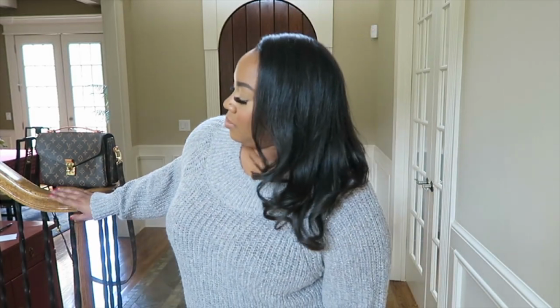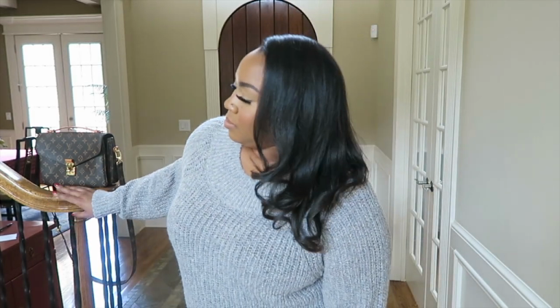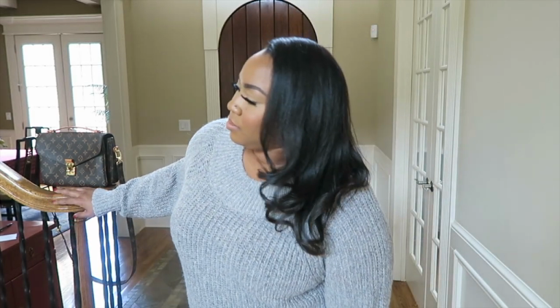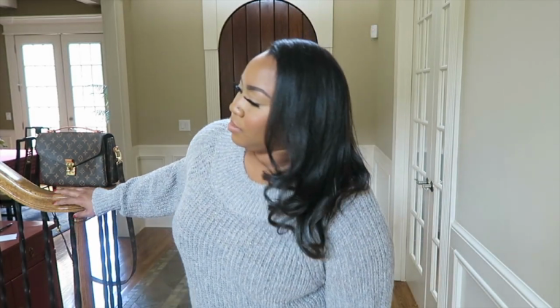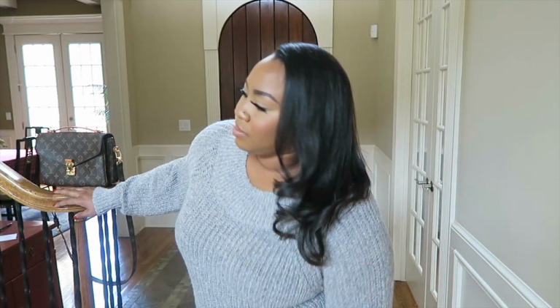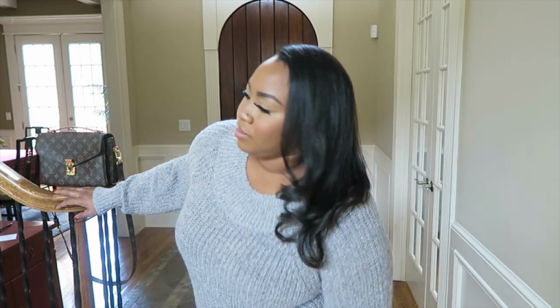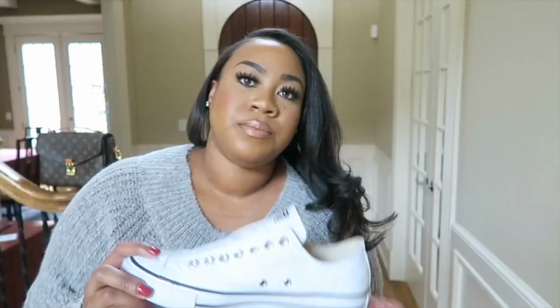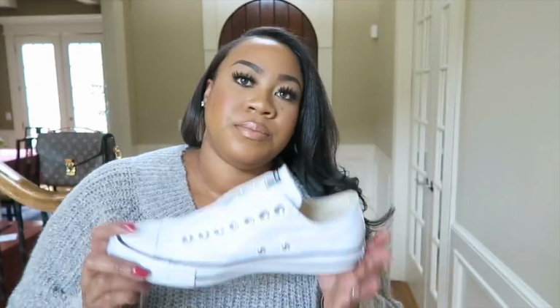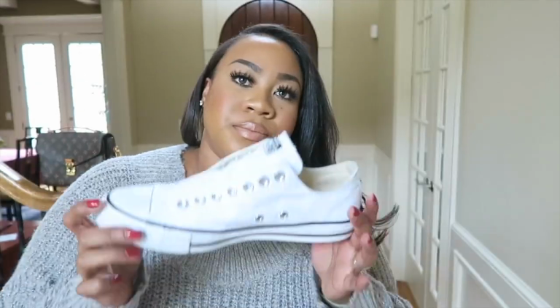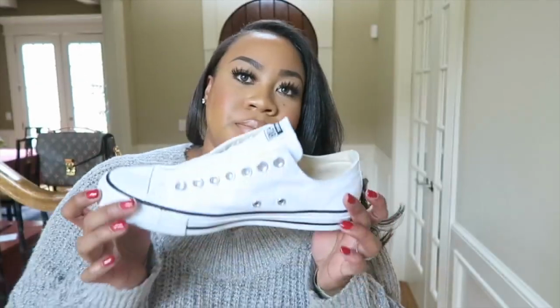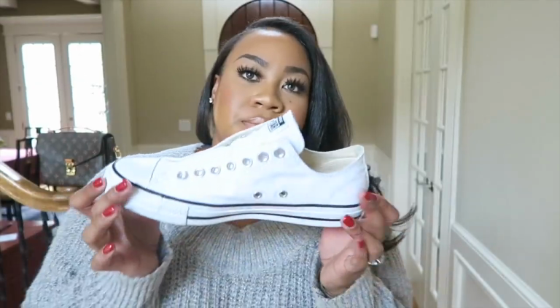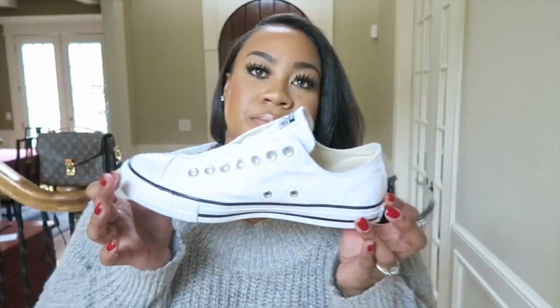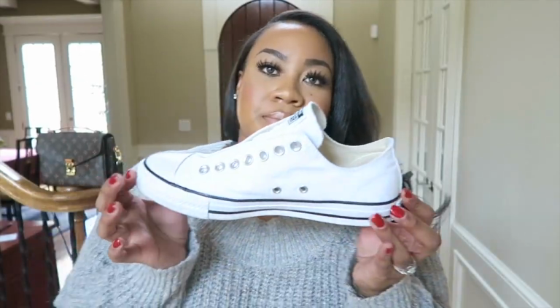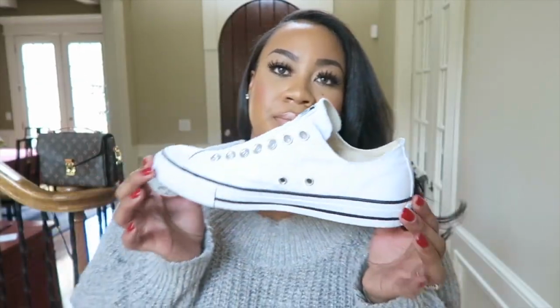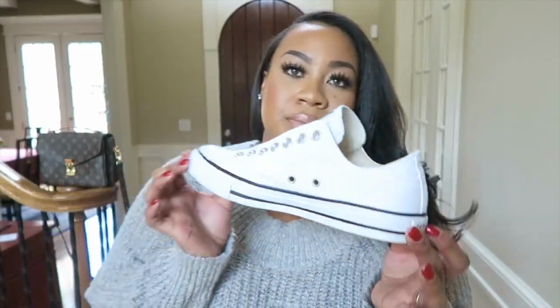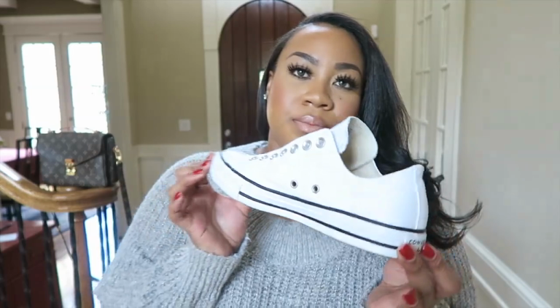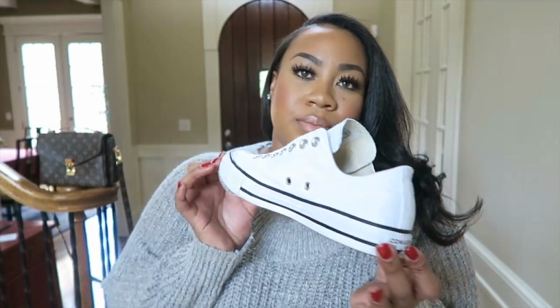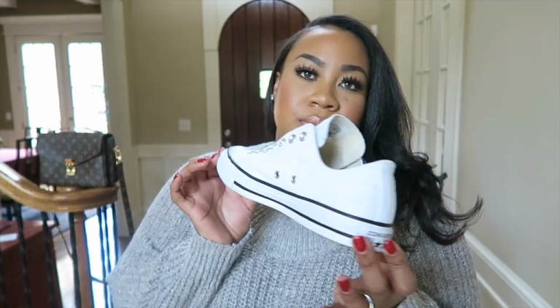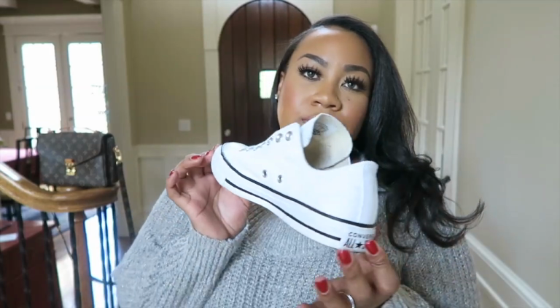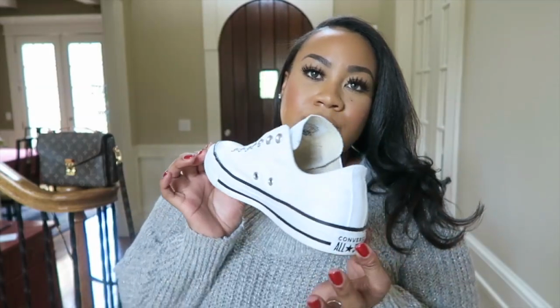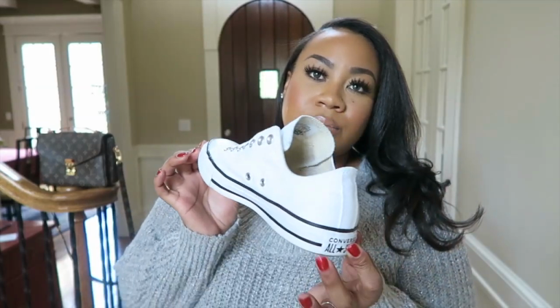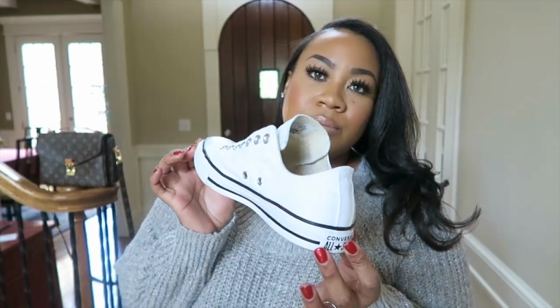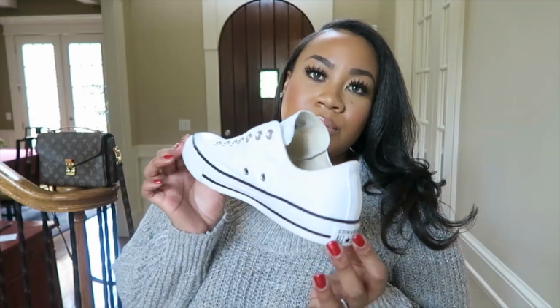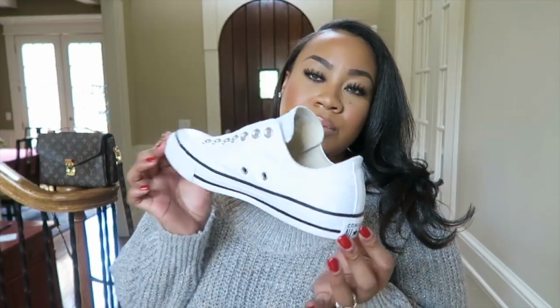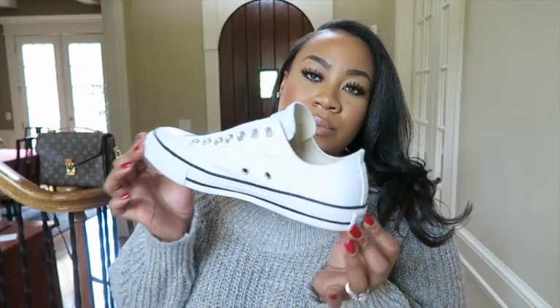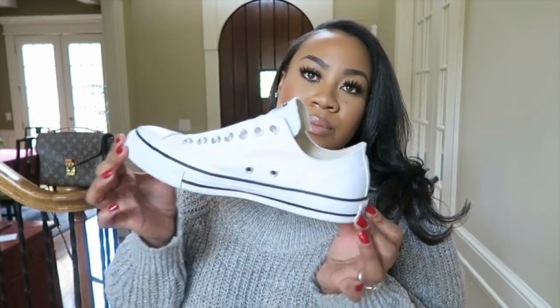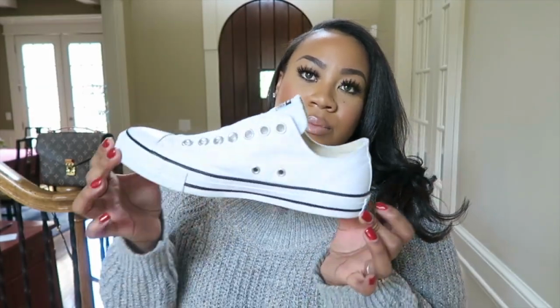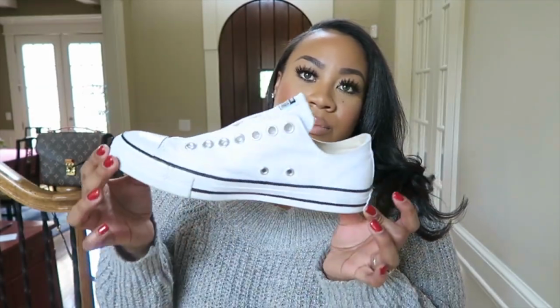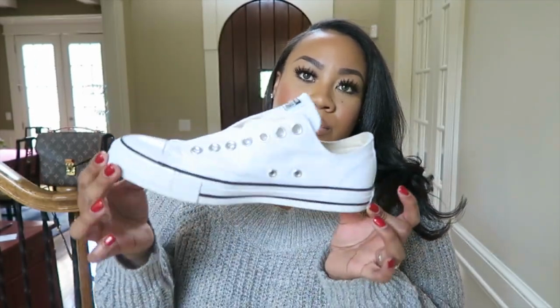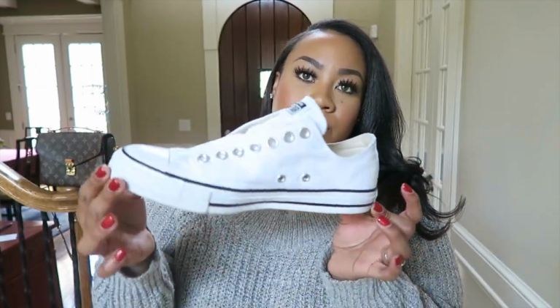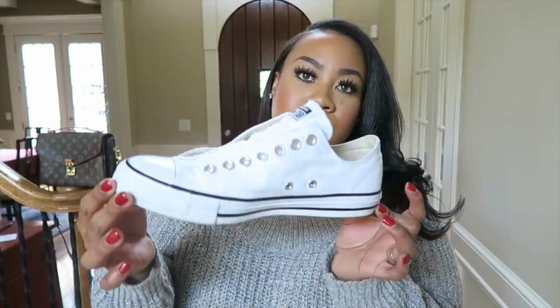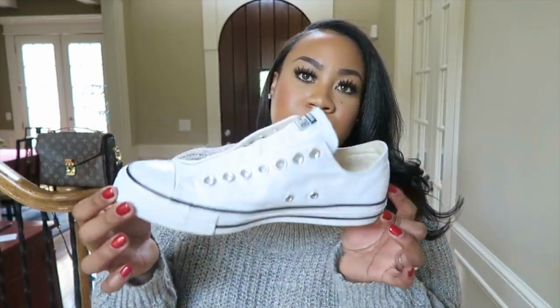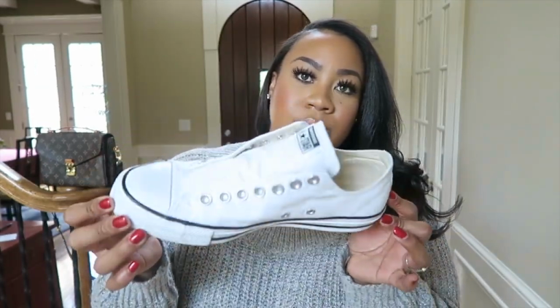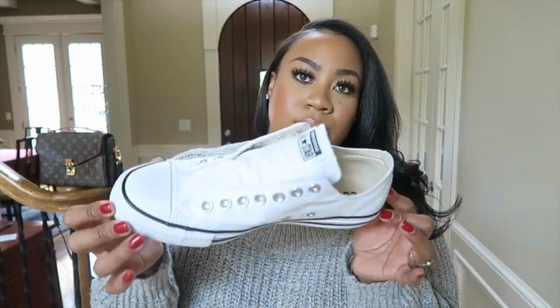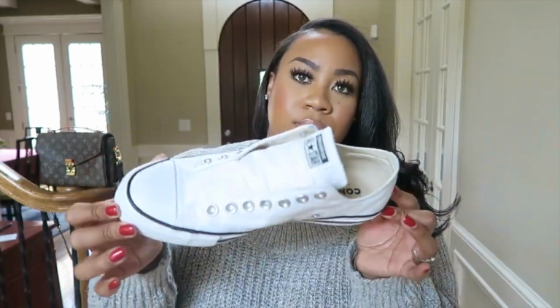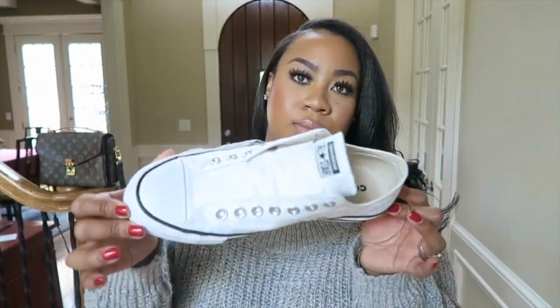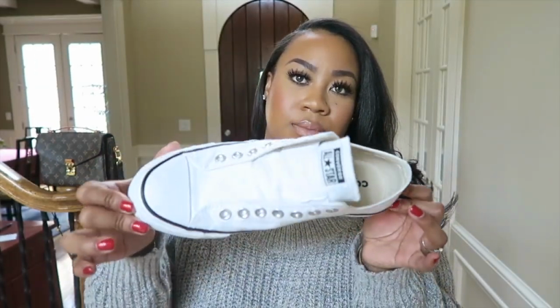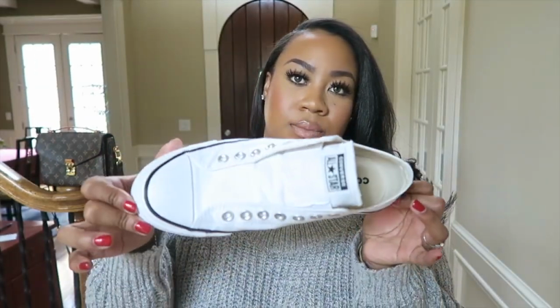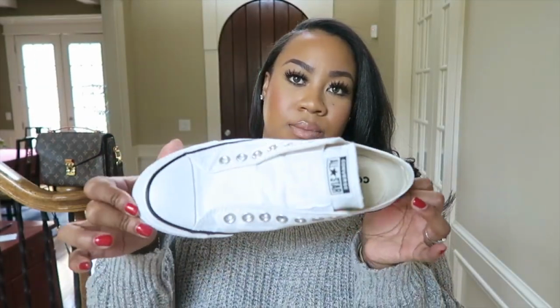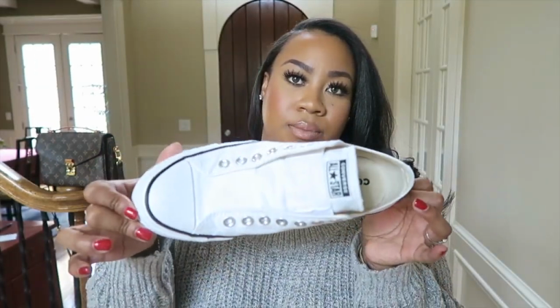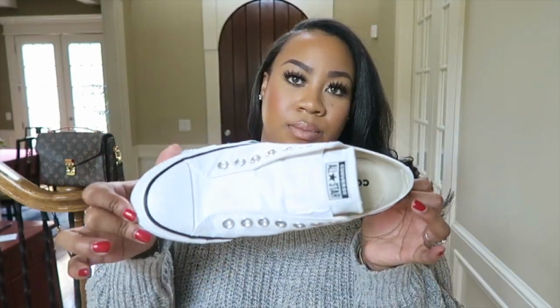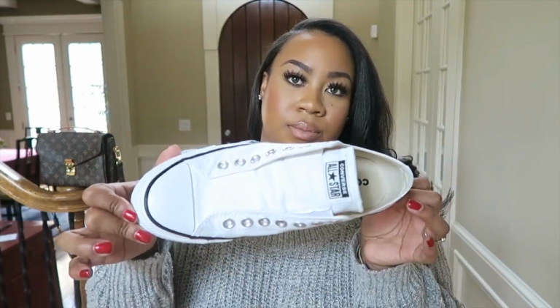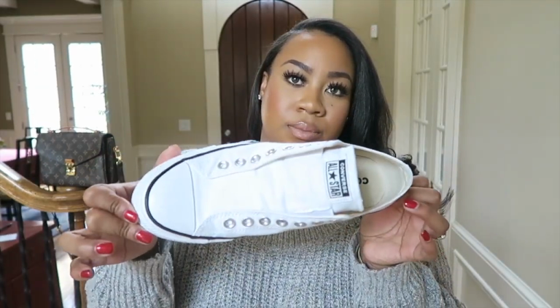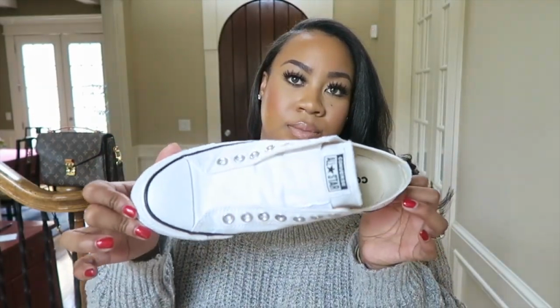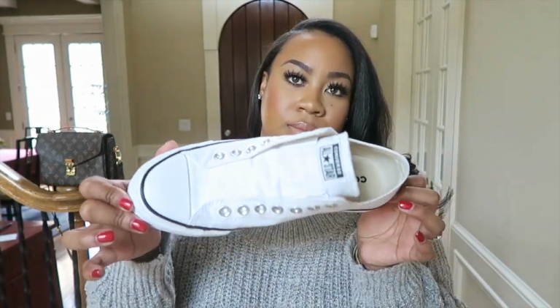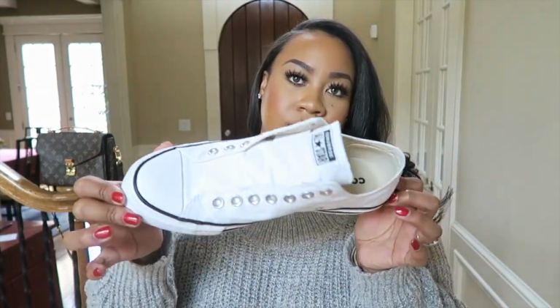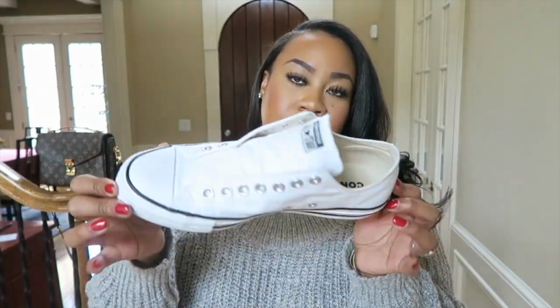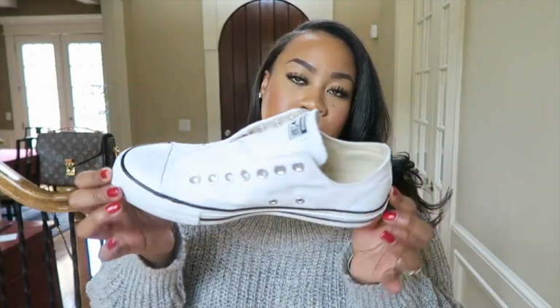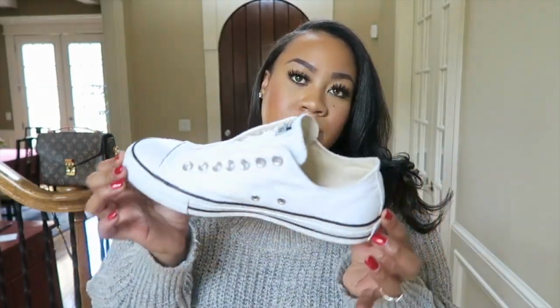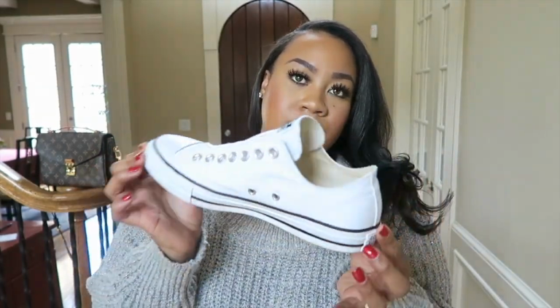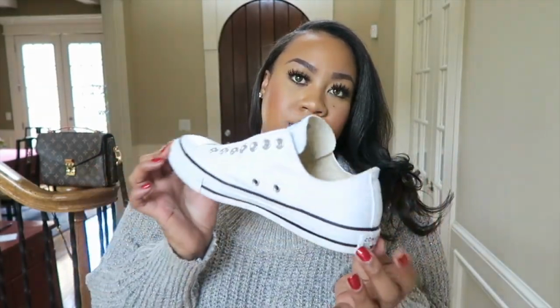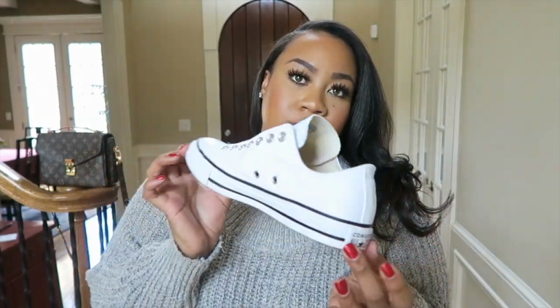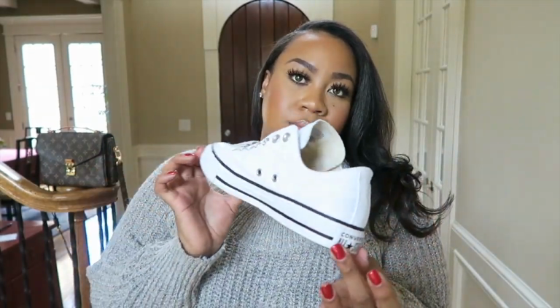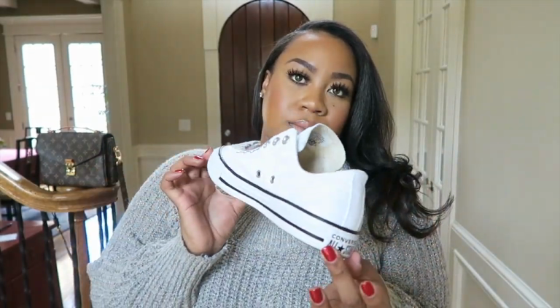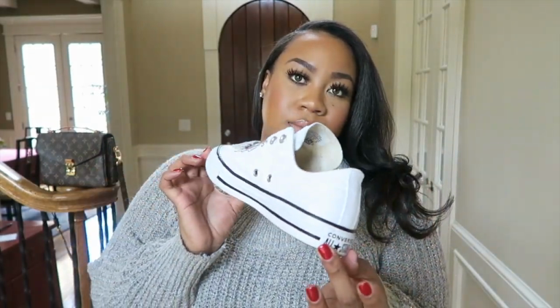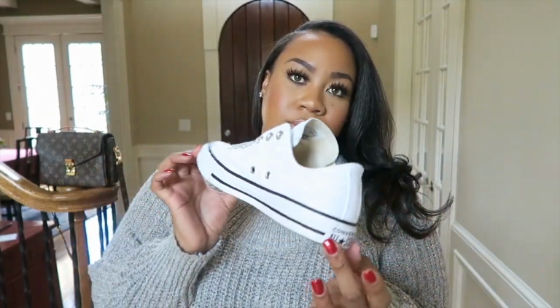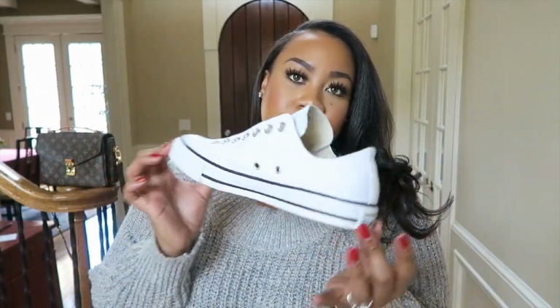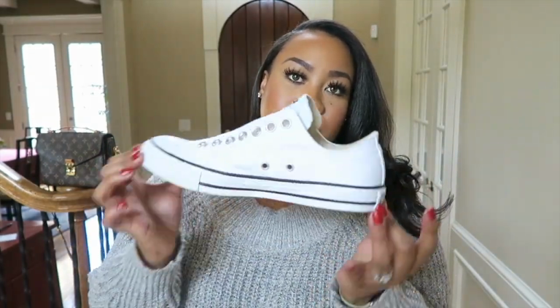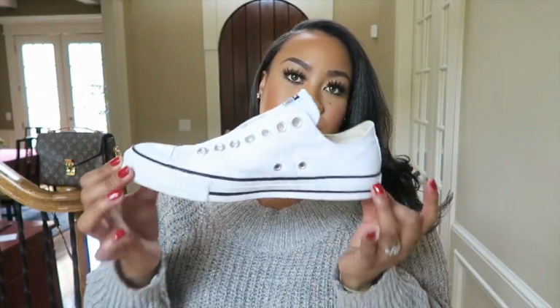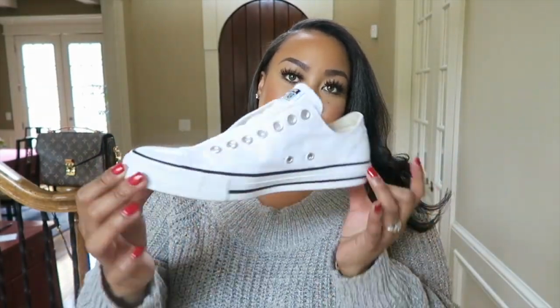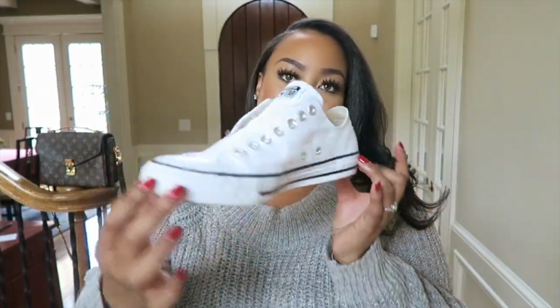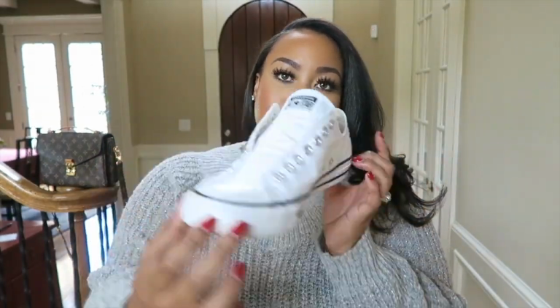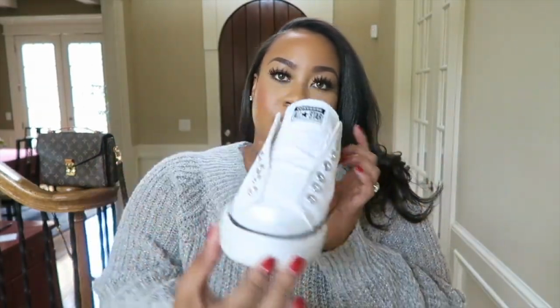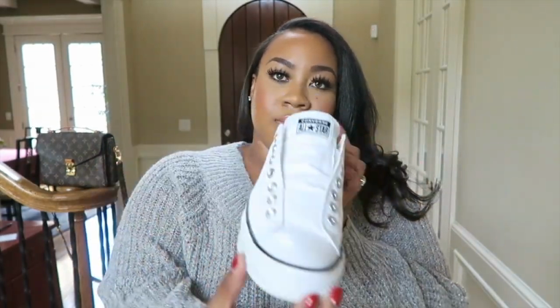Here's a better look at the Converse sneakers — they are the version with no laces. I like that style a little better.